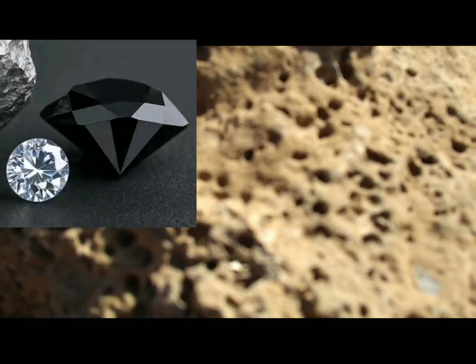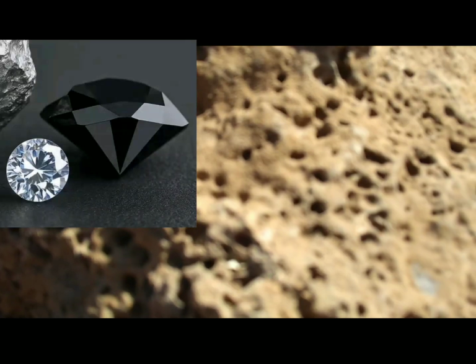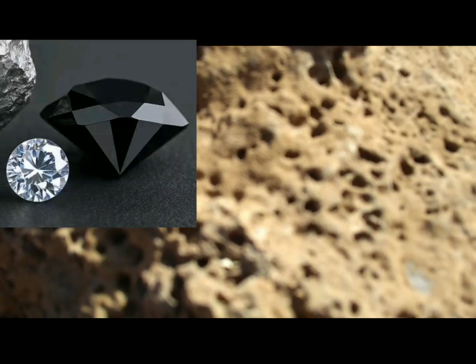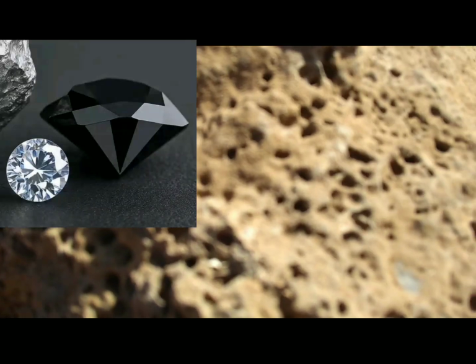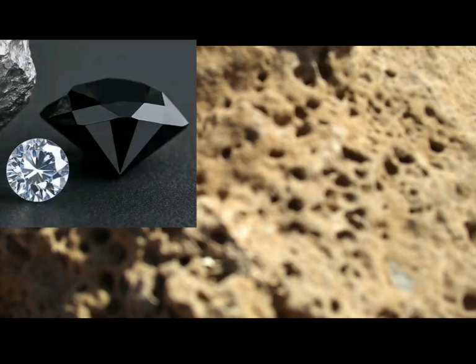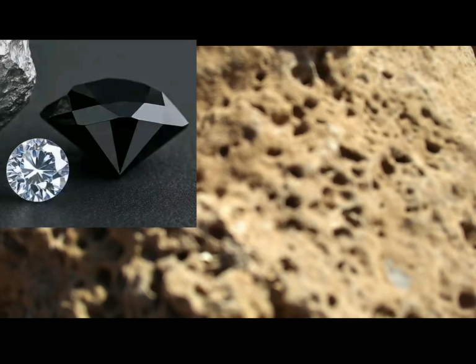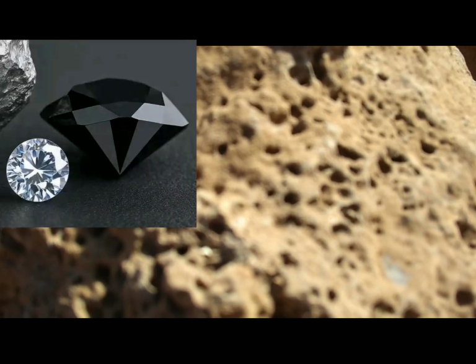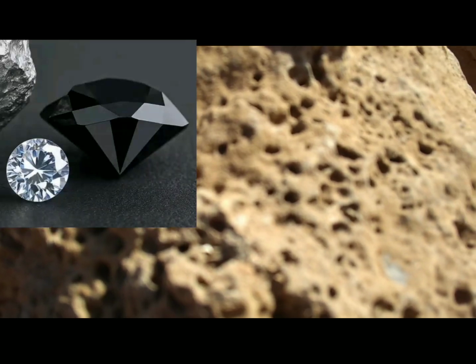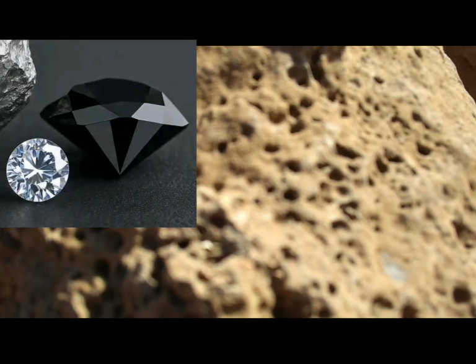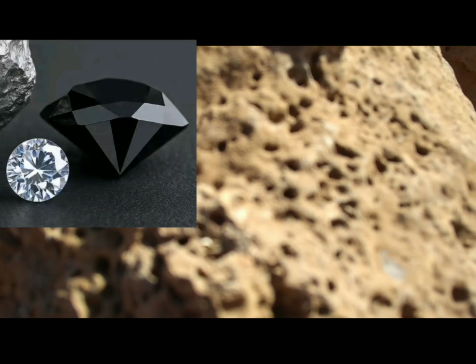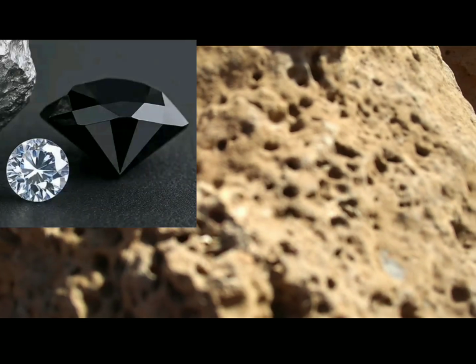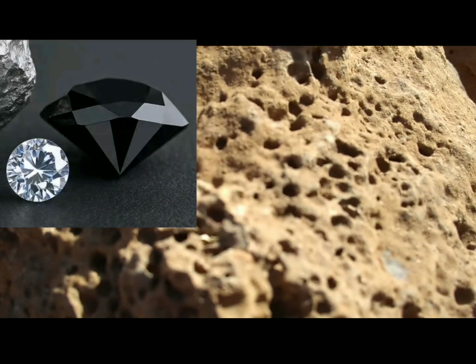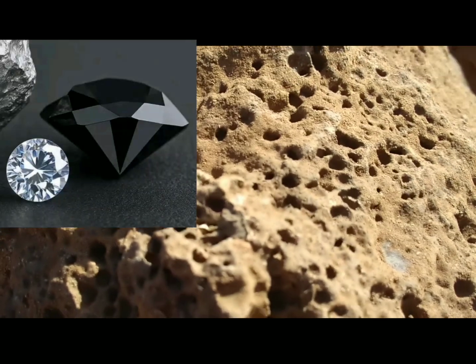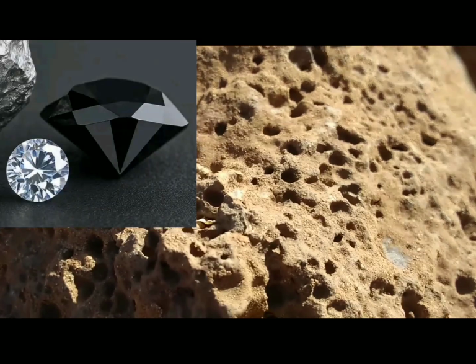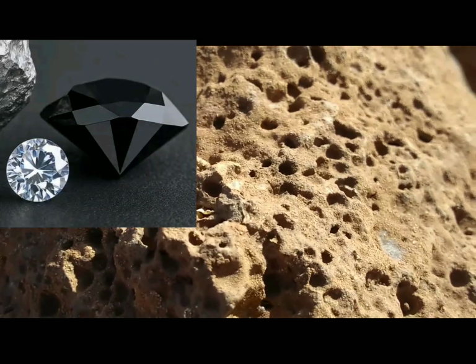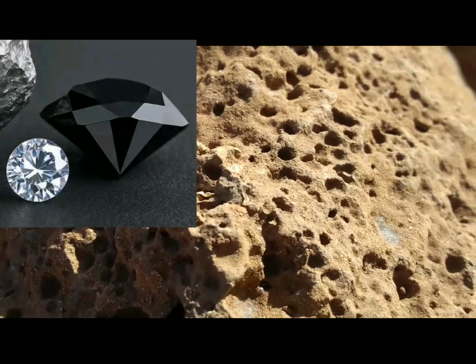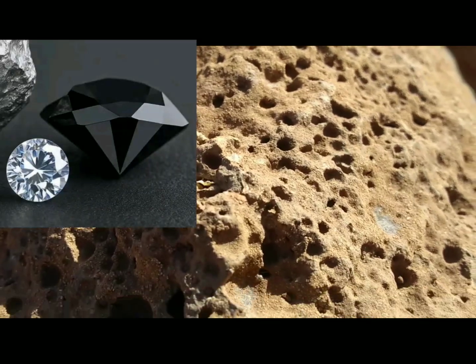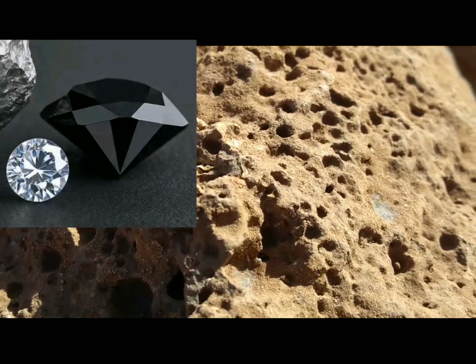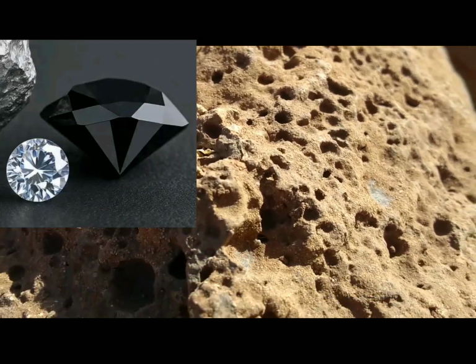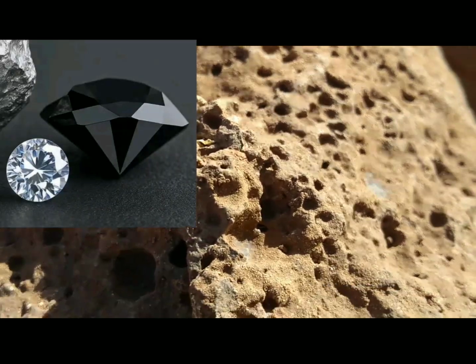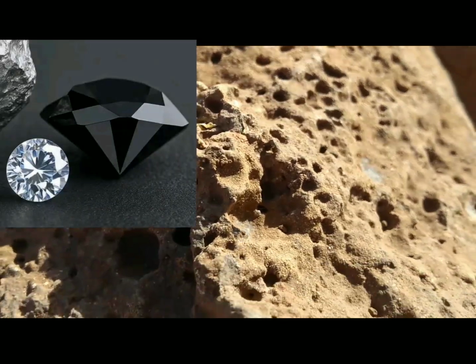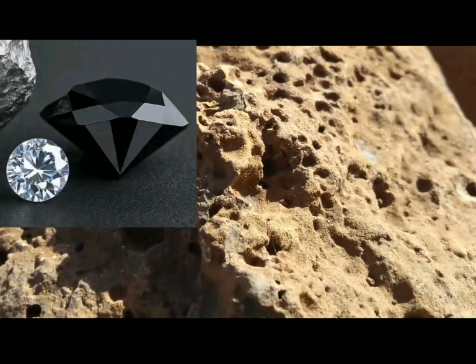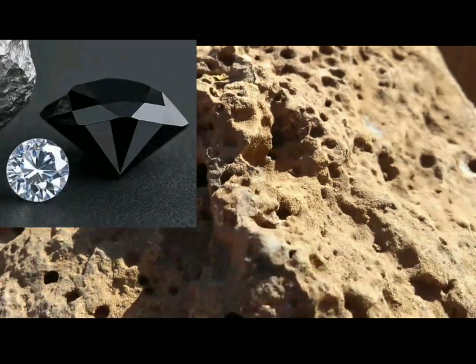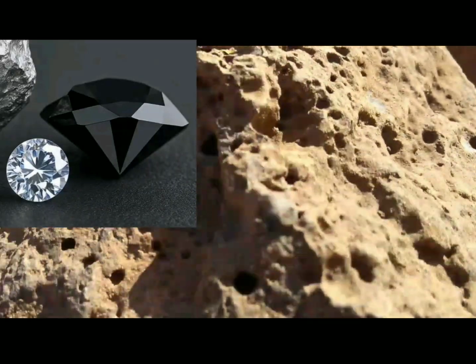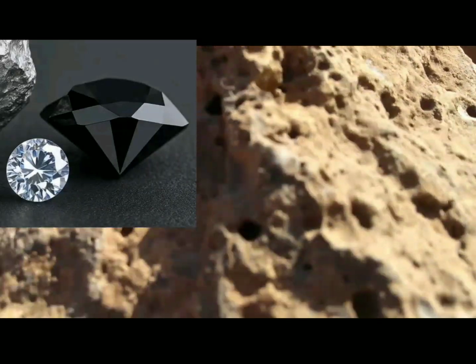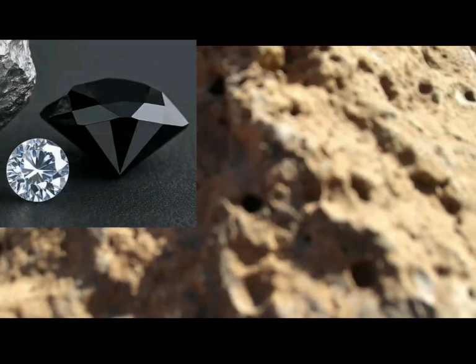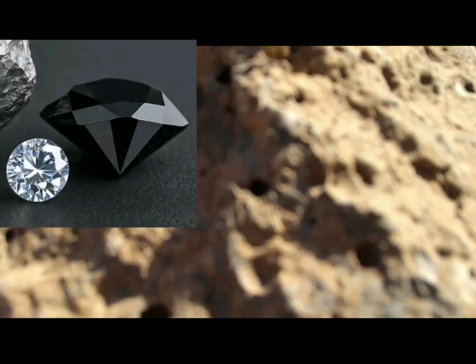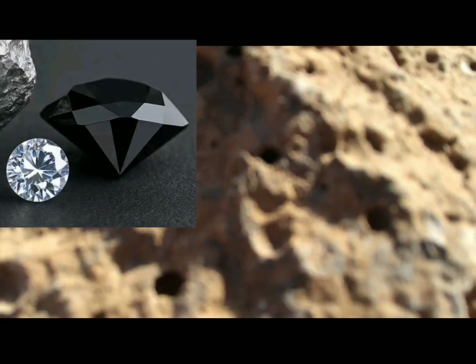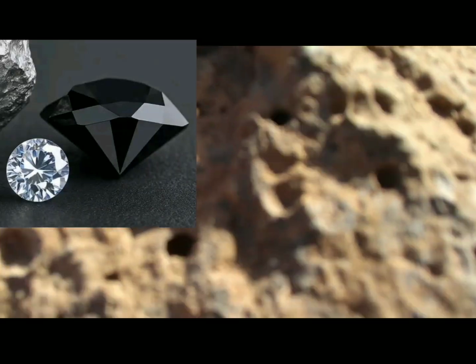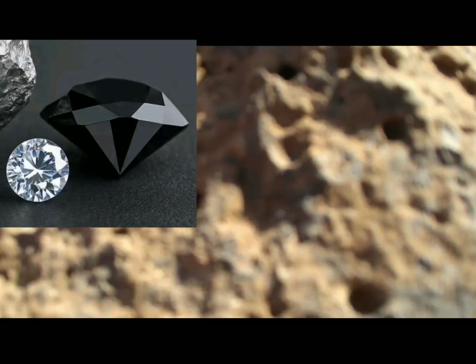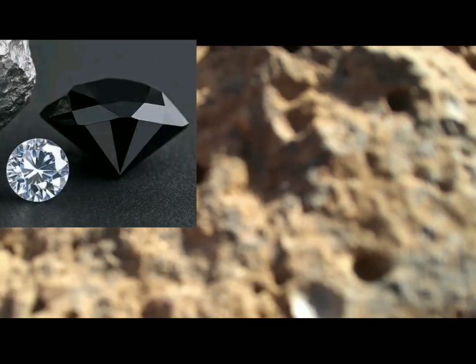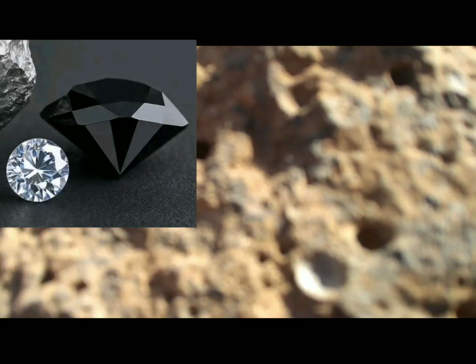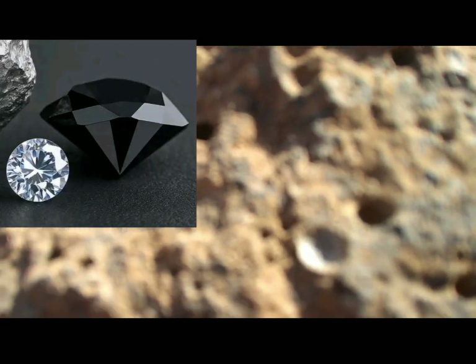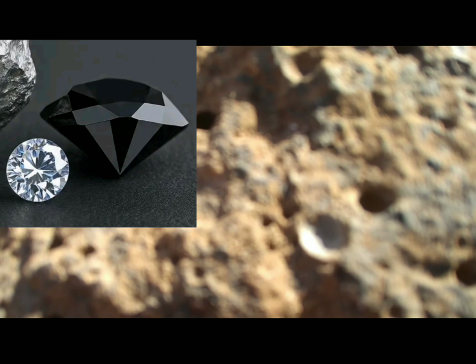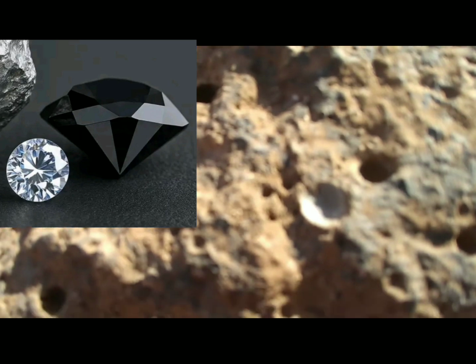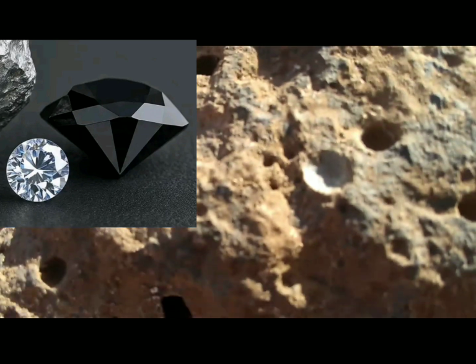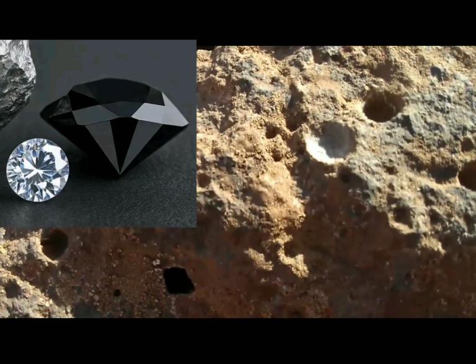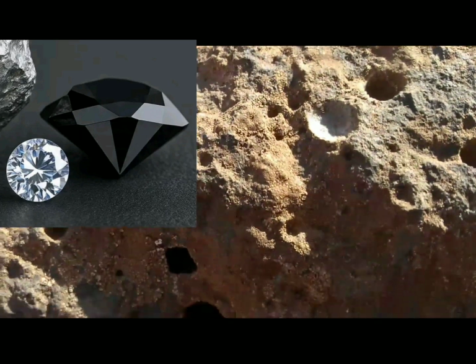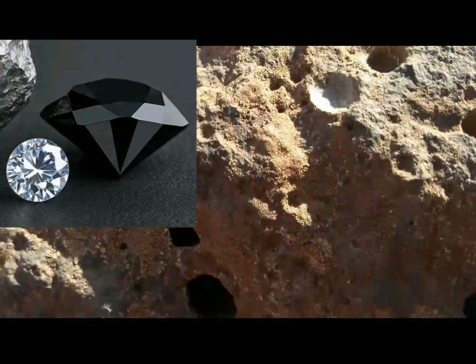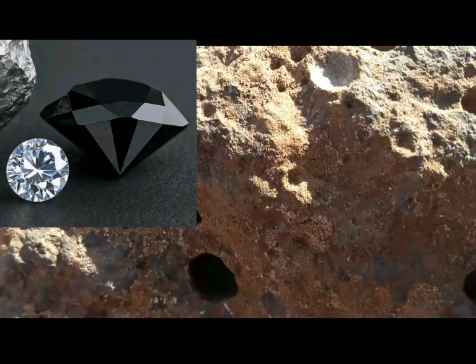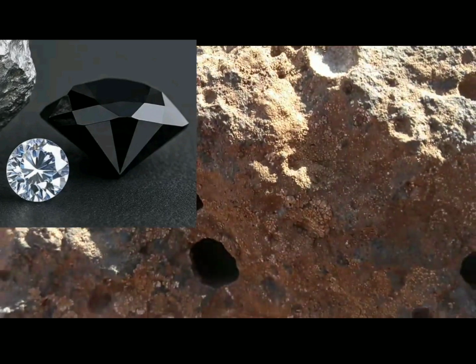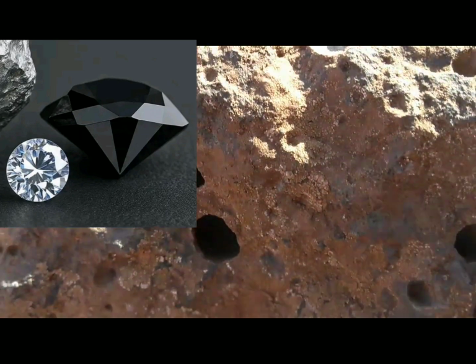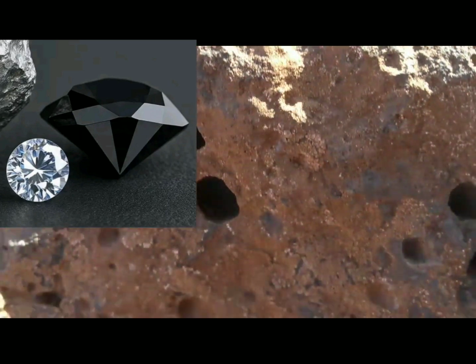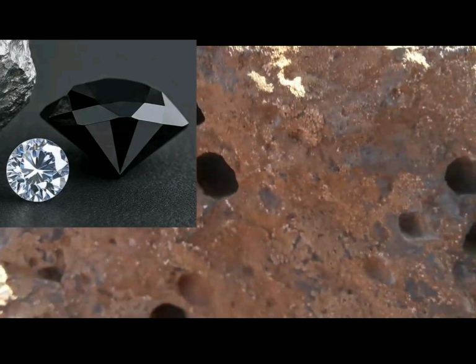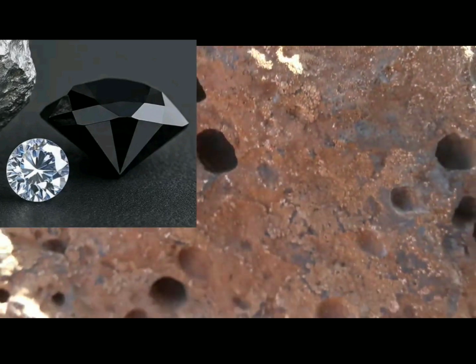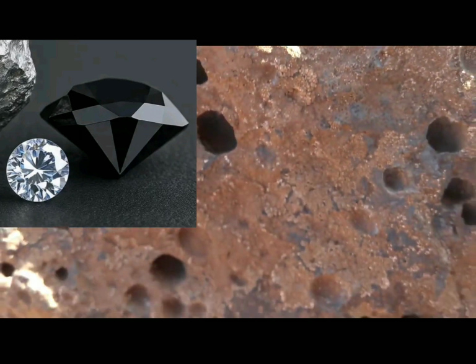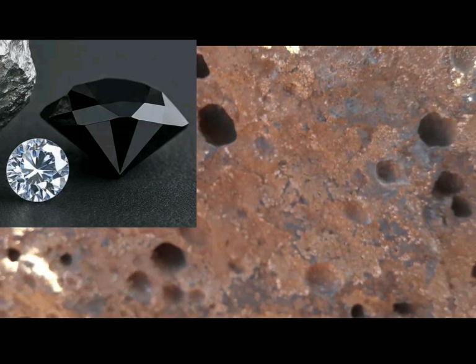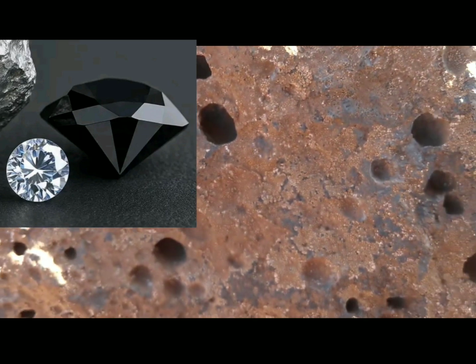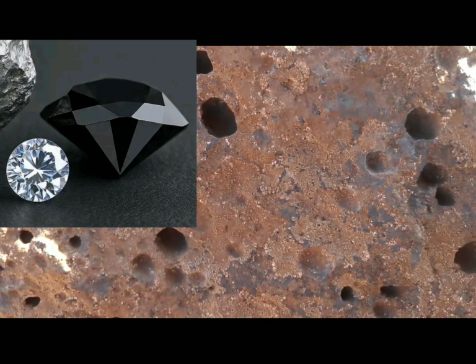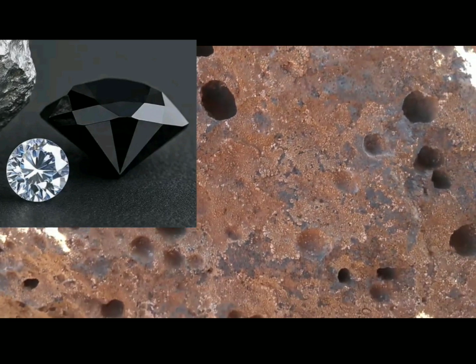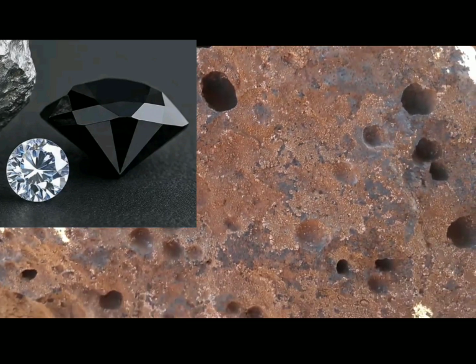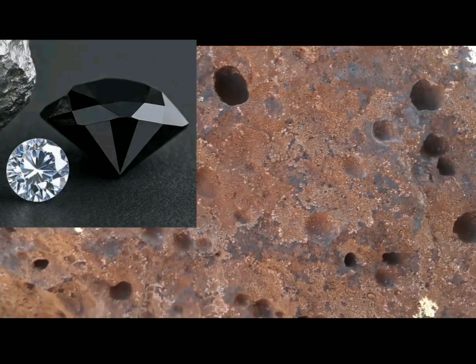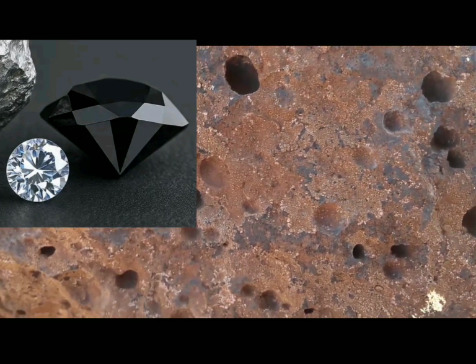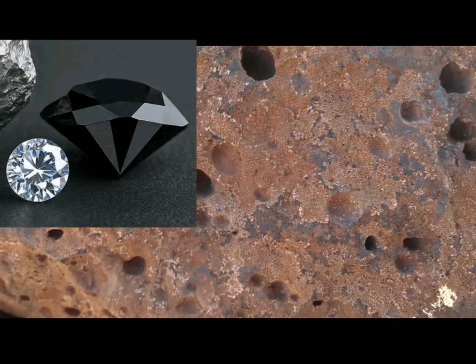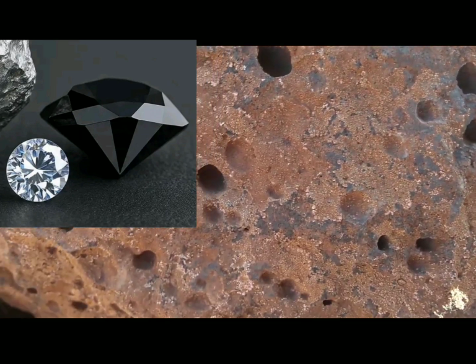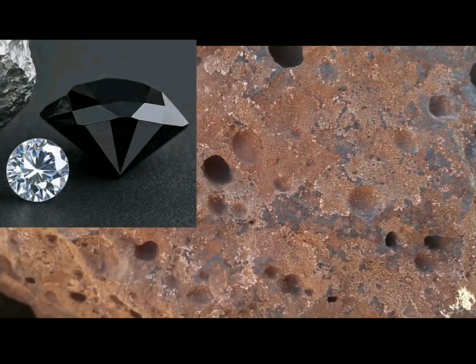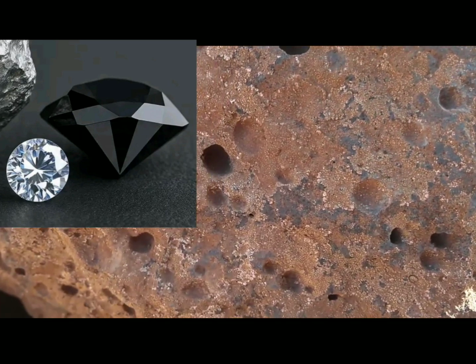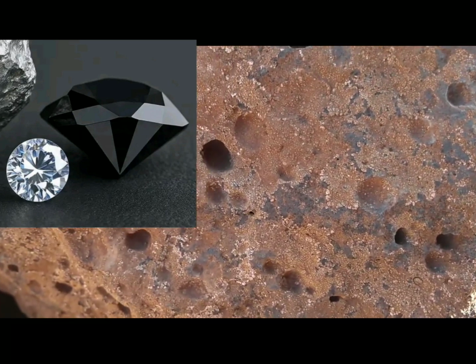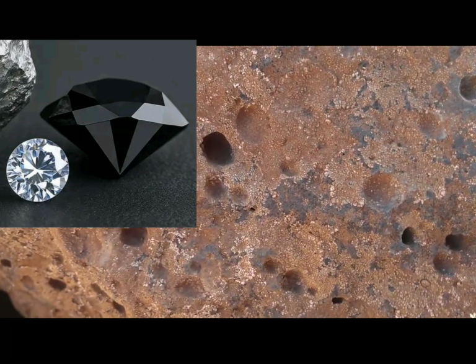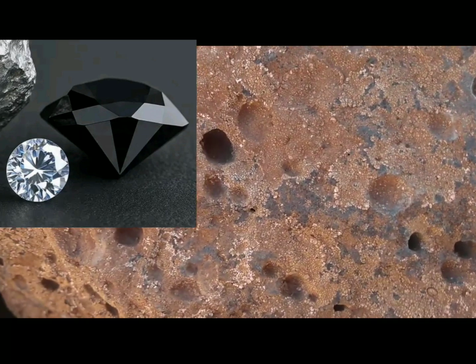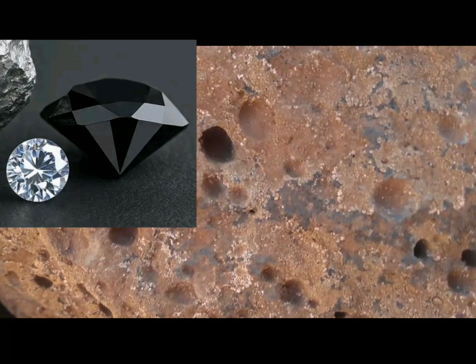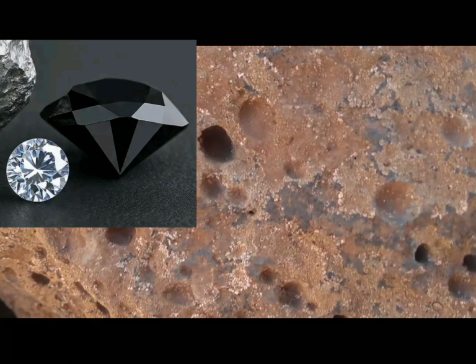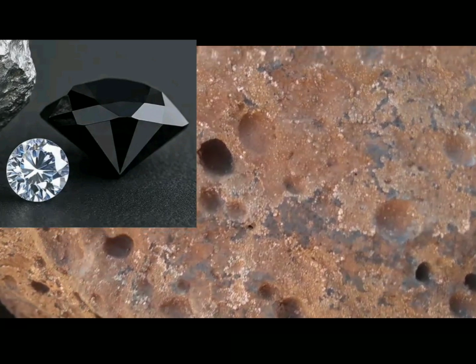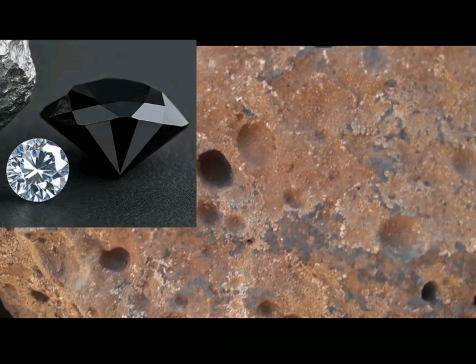But in most cases, the rocks around the hot spring are not the right type to host diamonds. To know for sure, you'd need geological maps of the area.